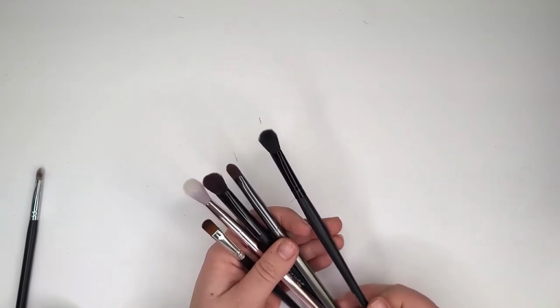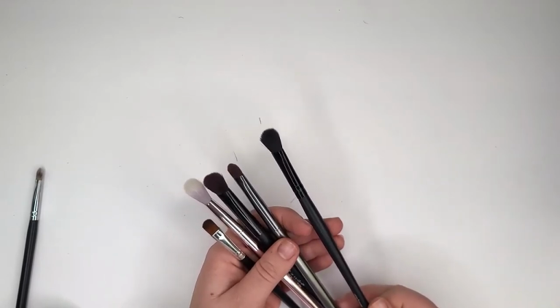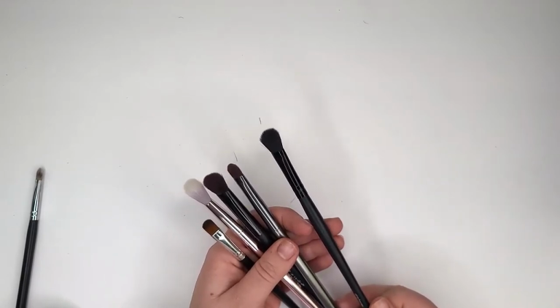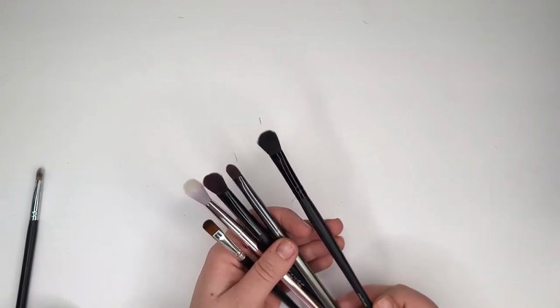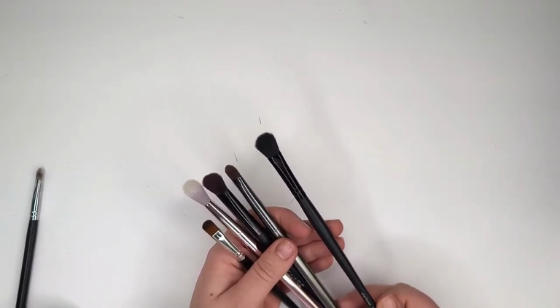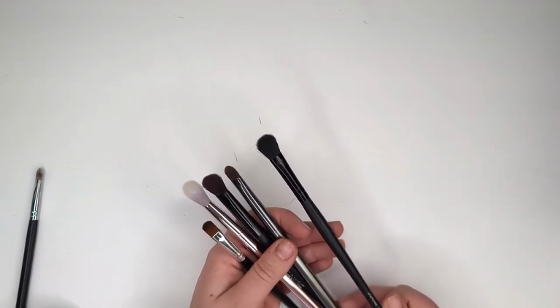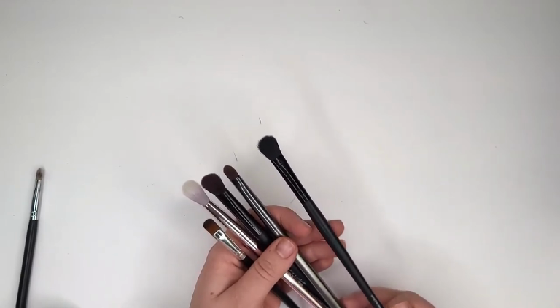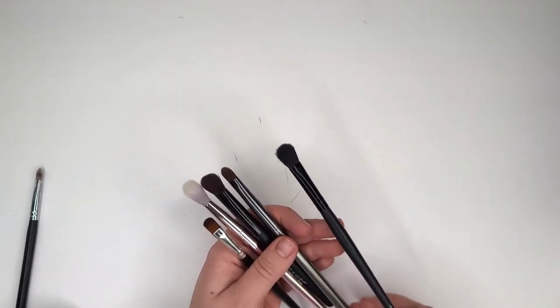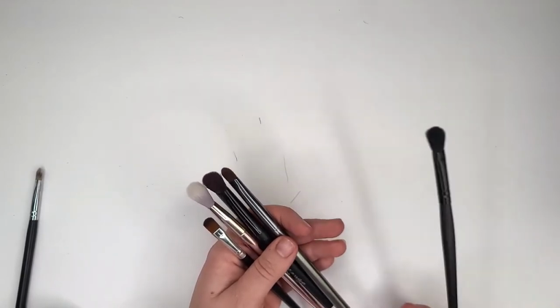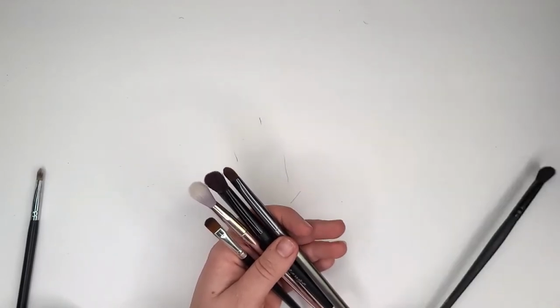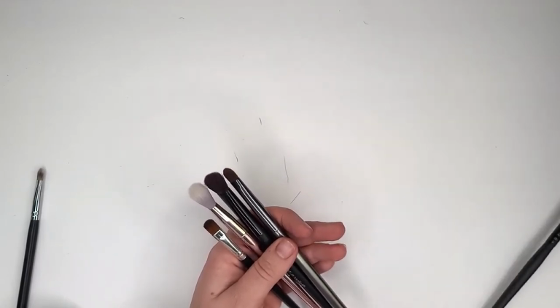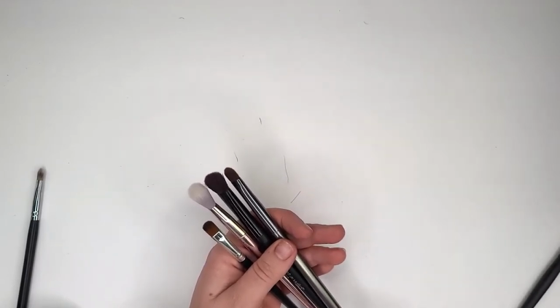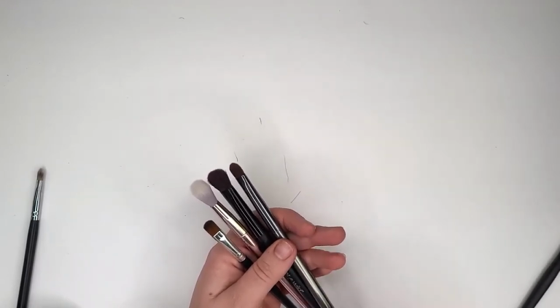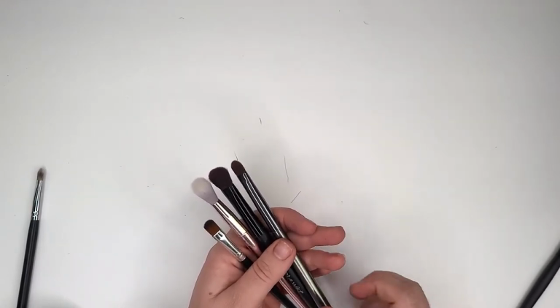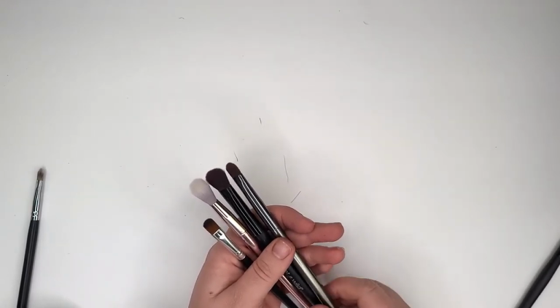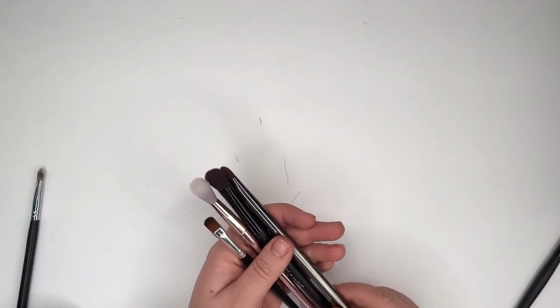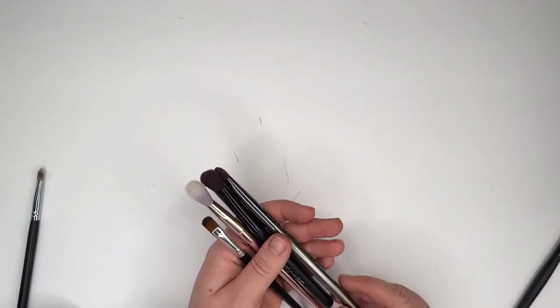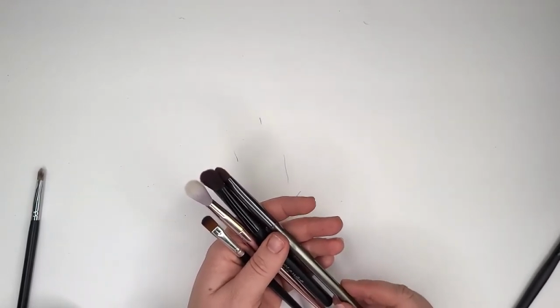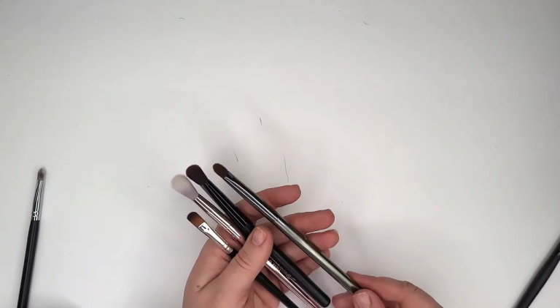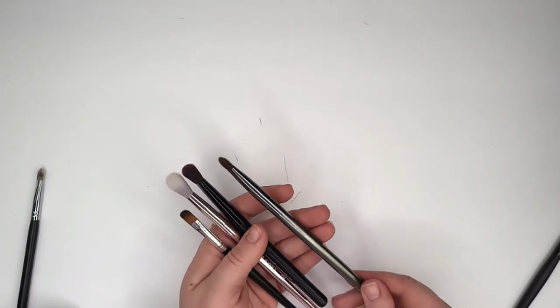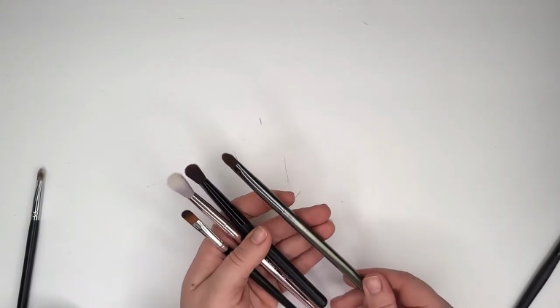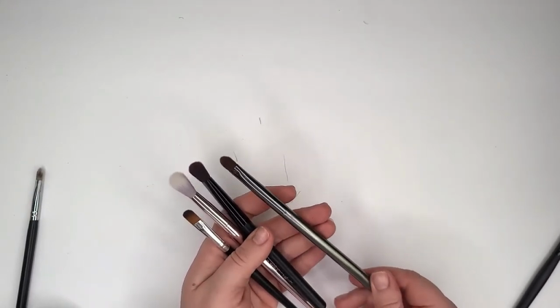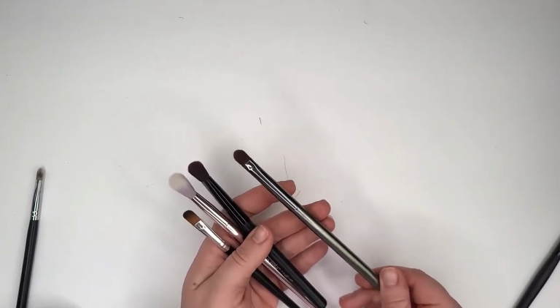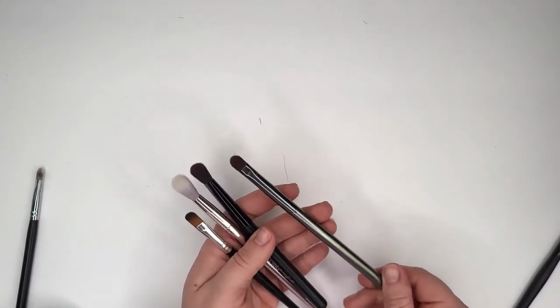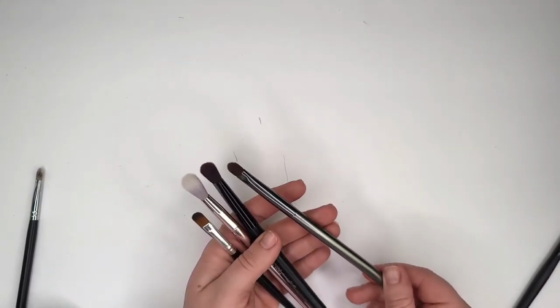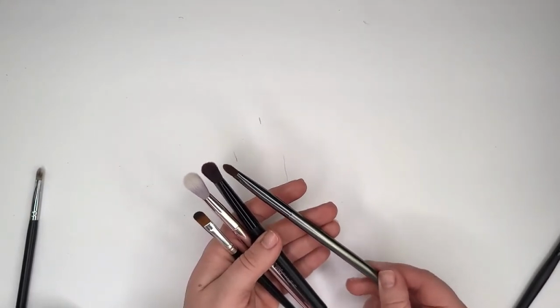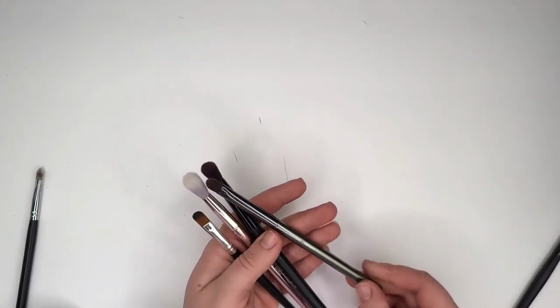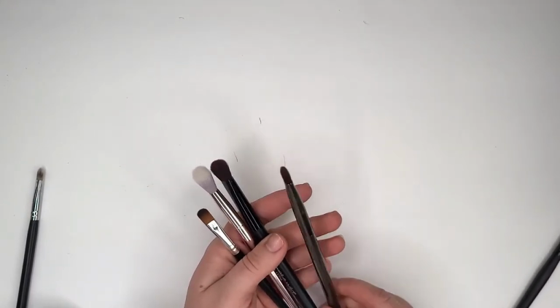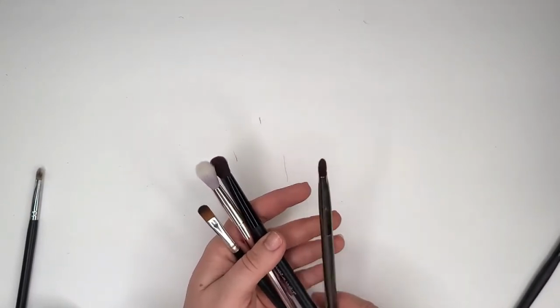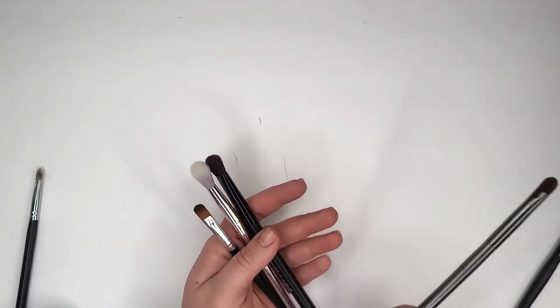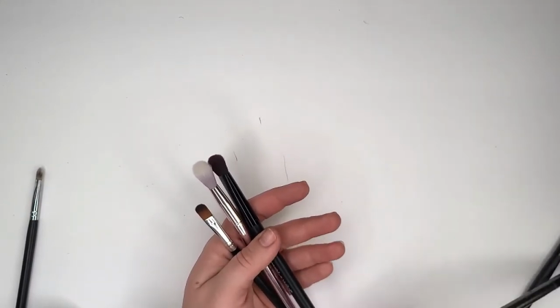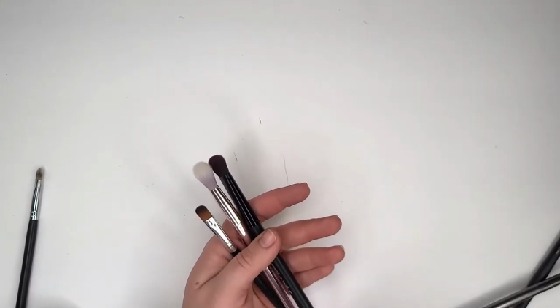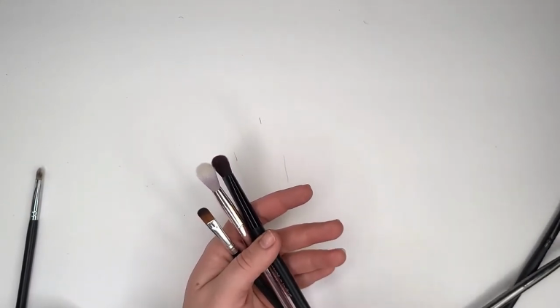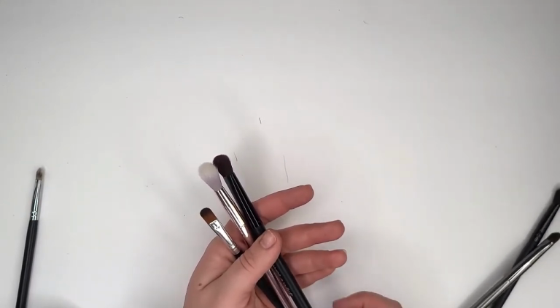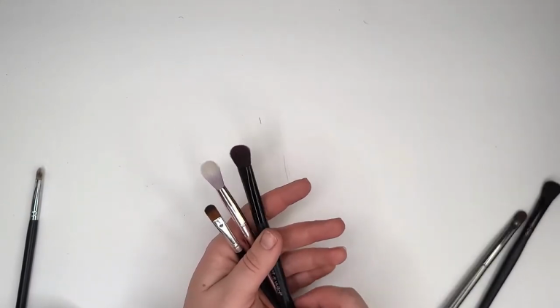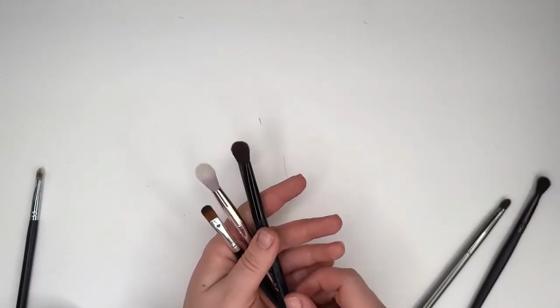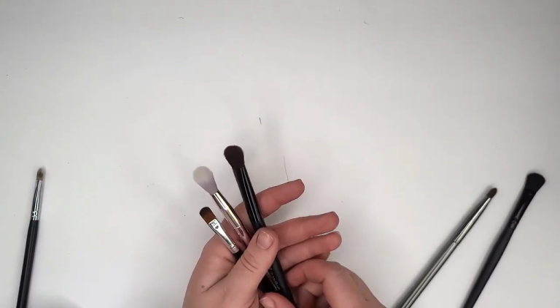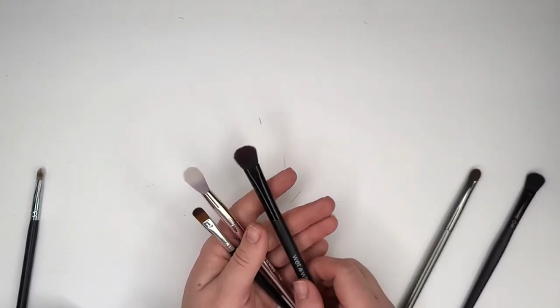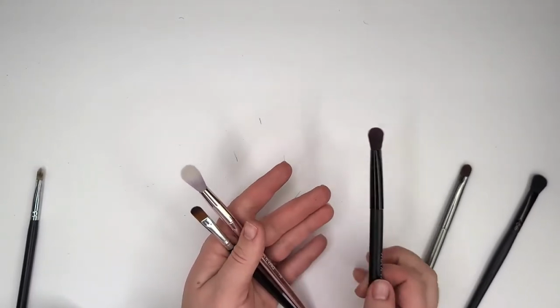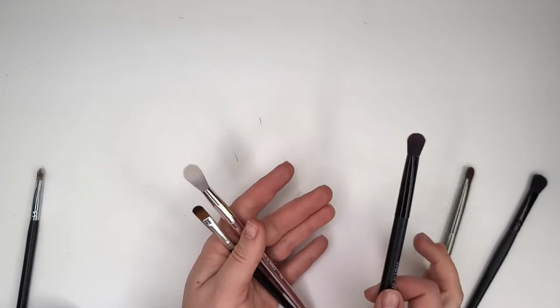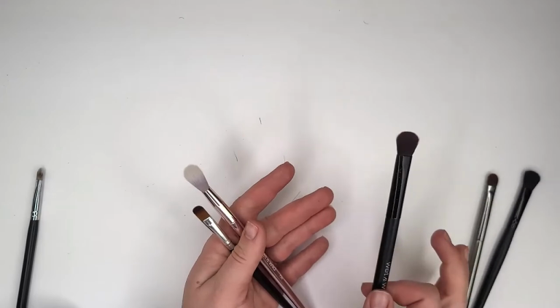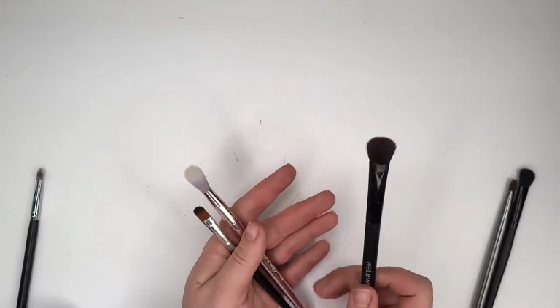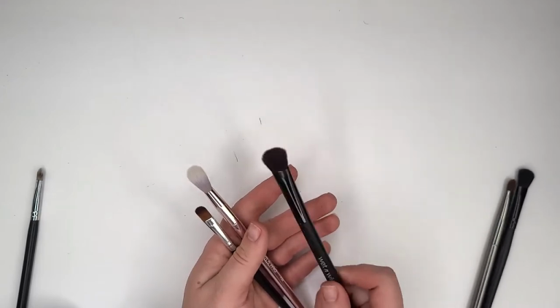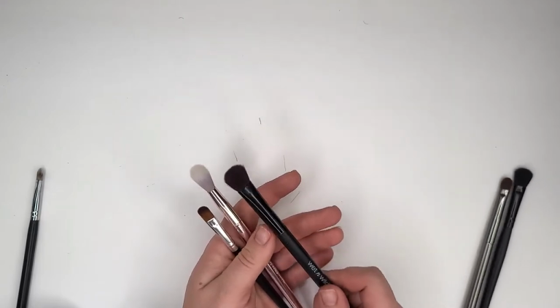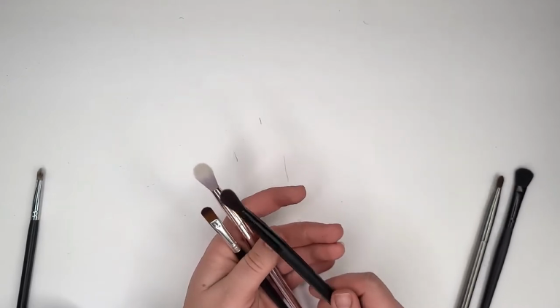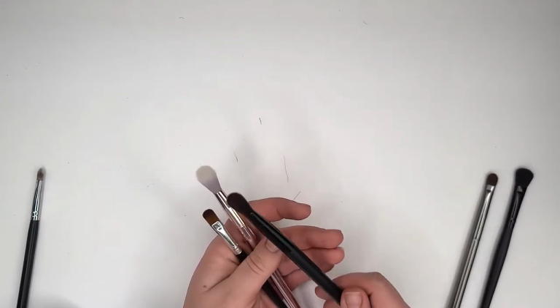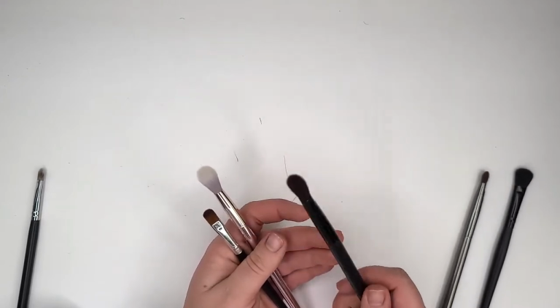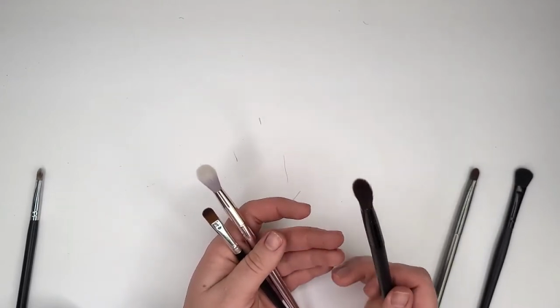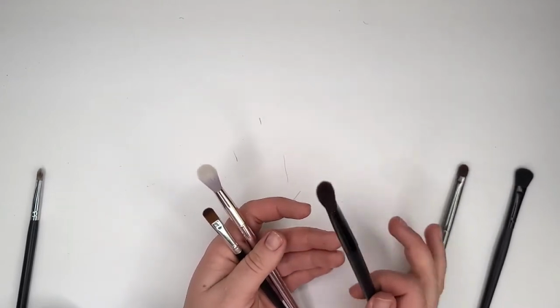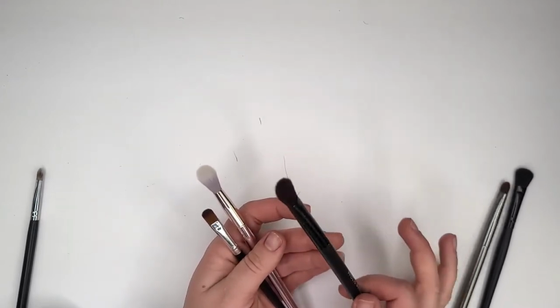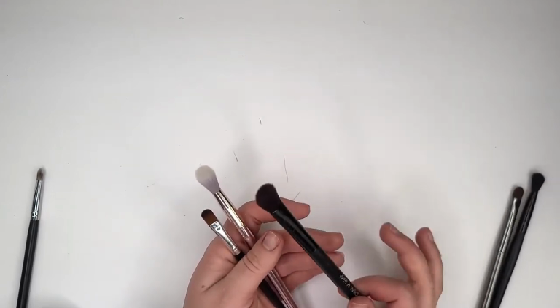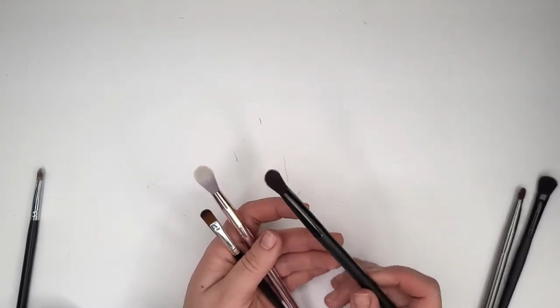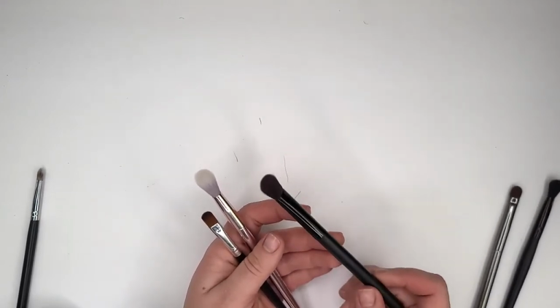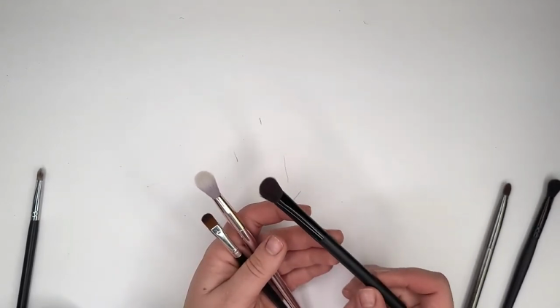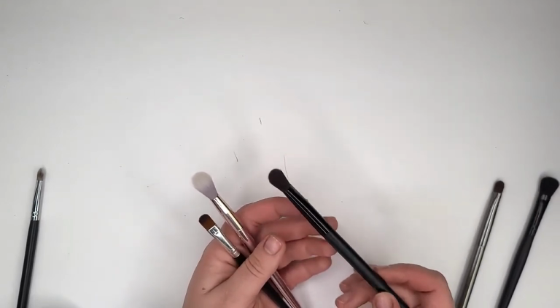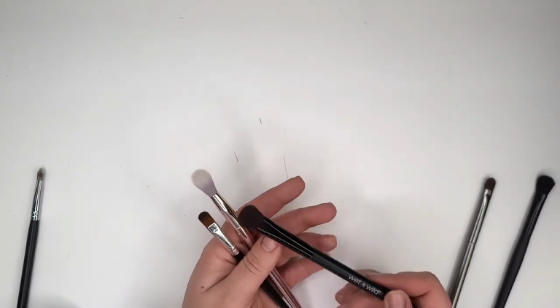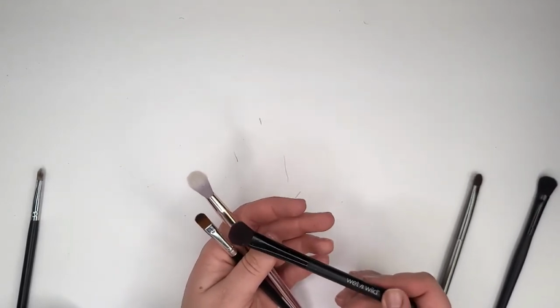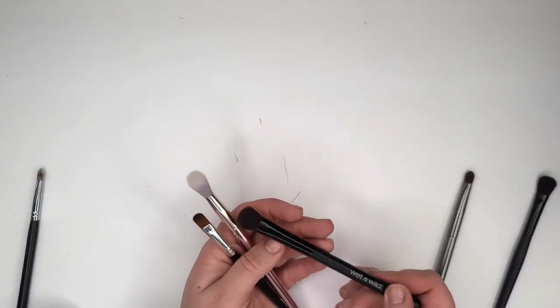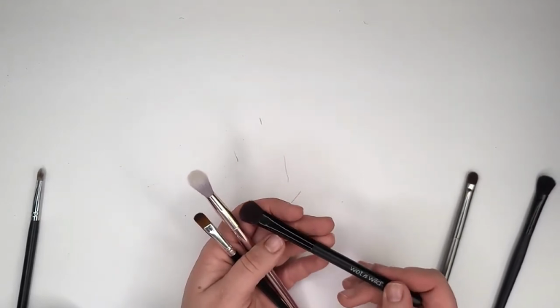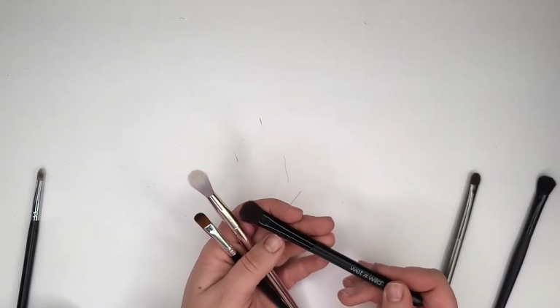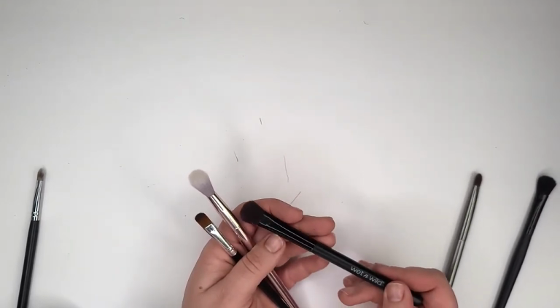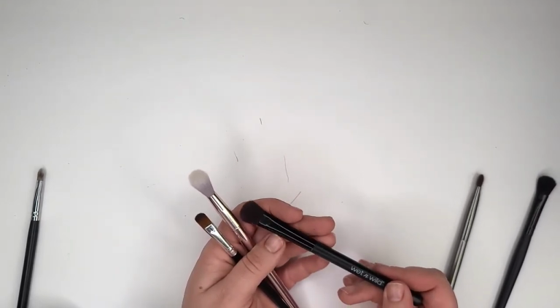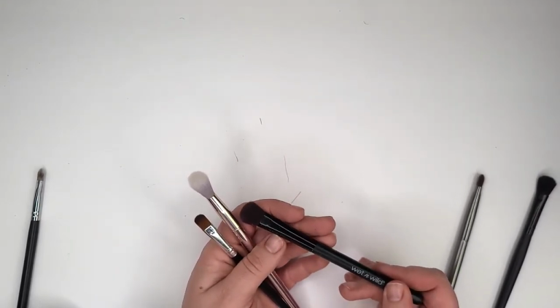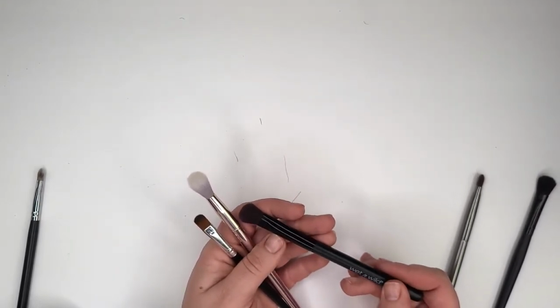This e.l.f. brush is going to go. I don't ever use it. I don't even know what this came from — it's going to go. Just garbage.